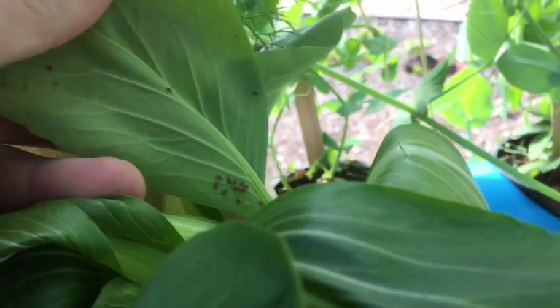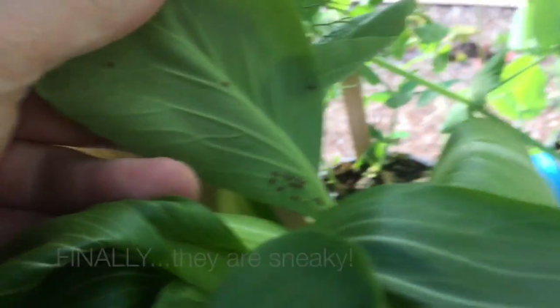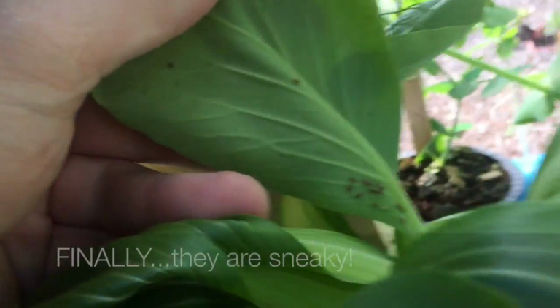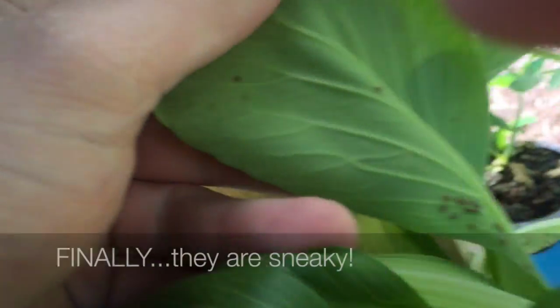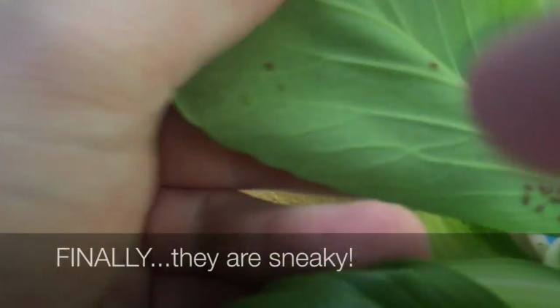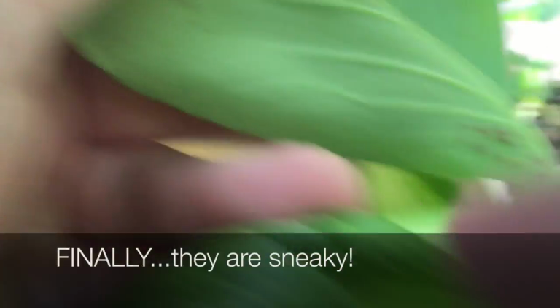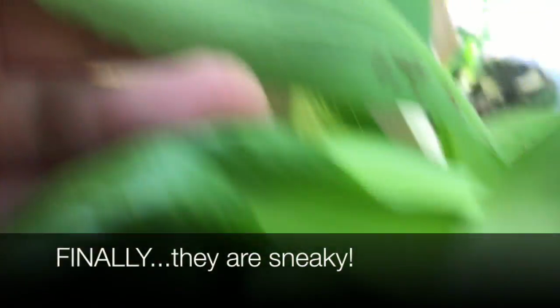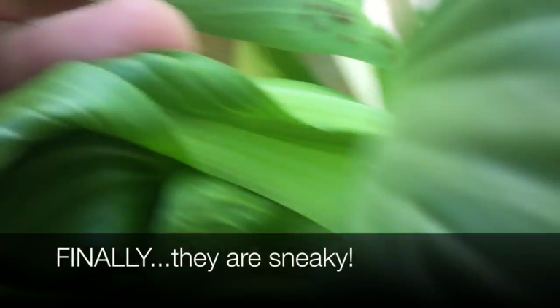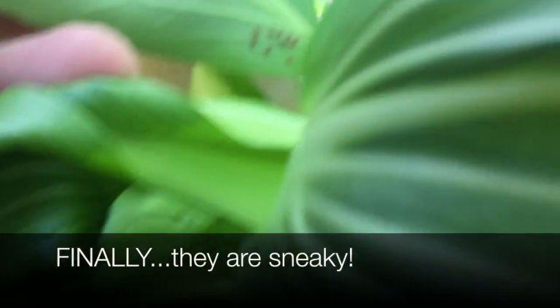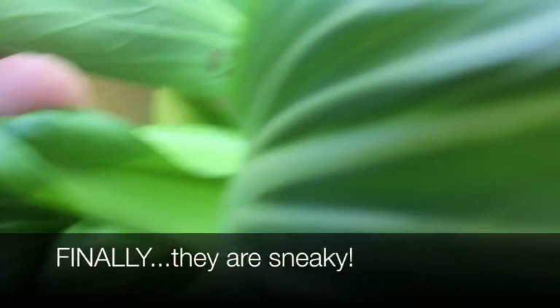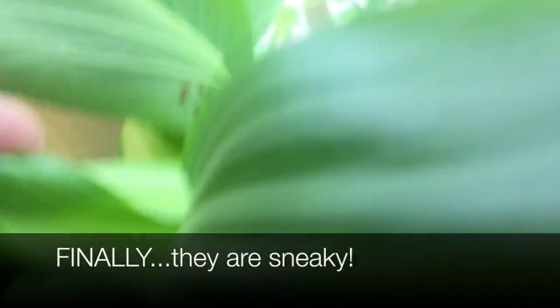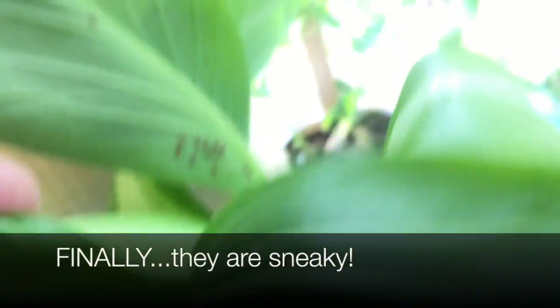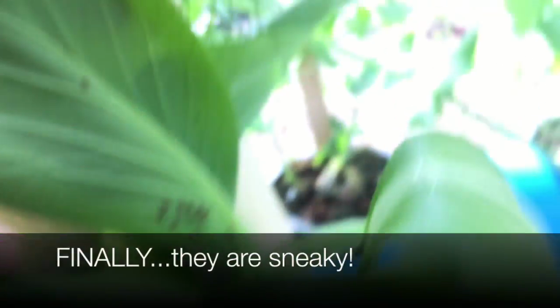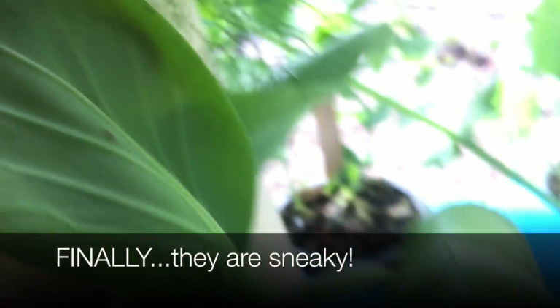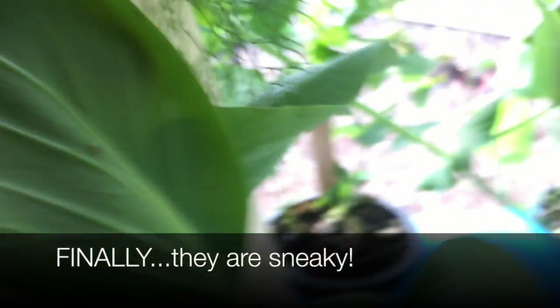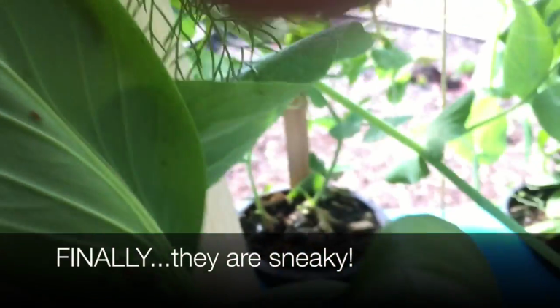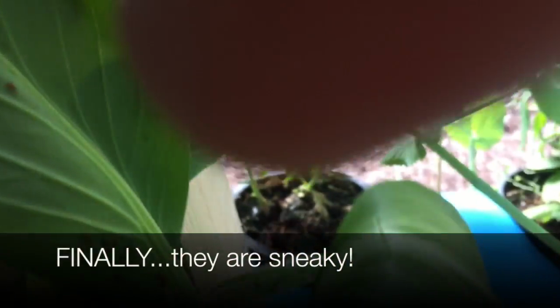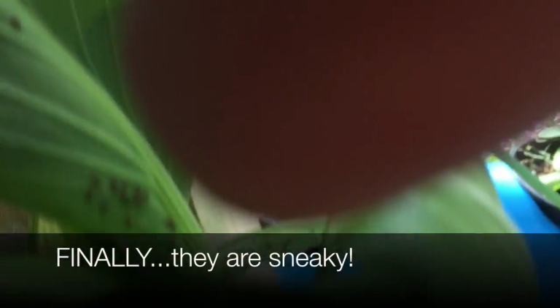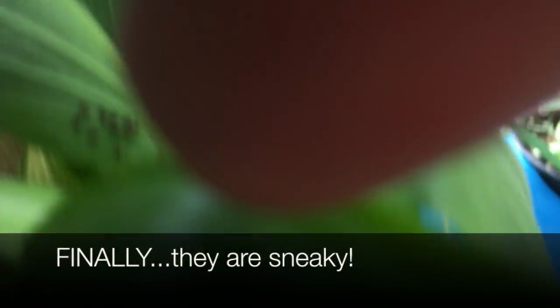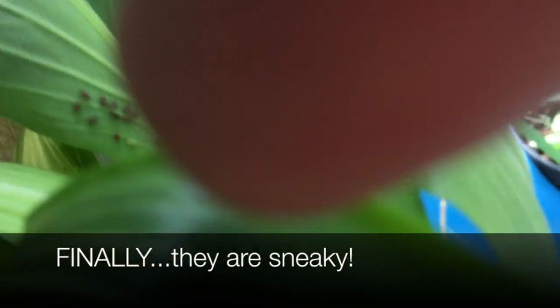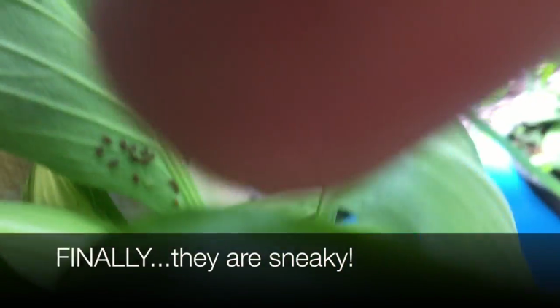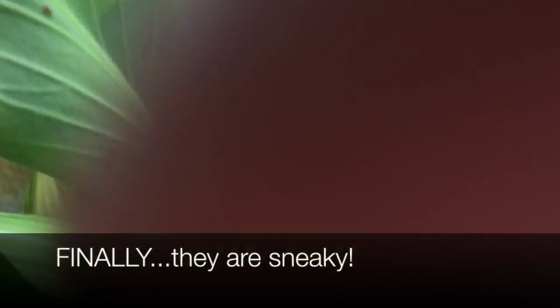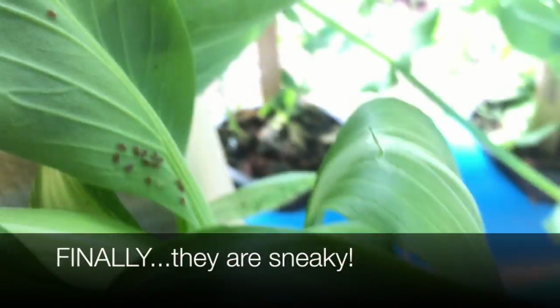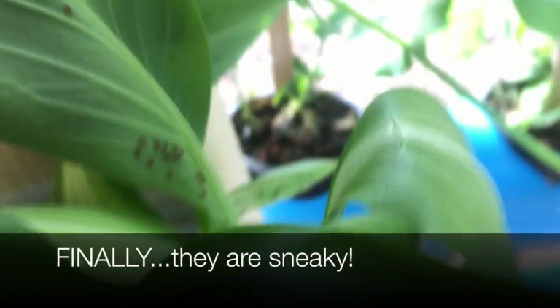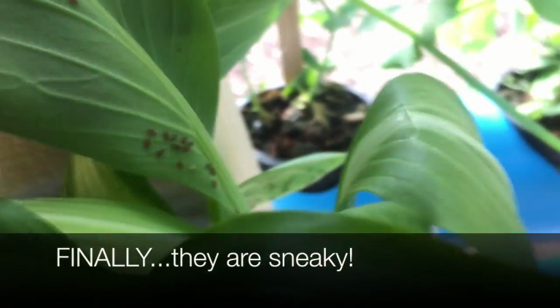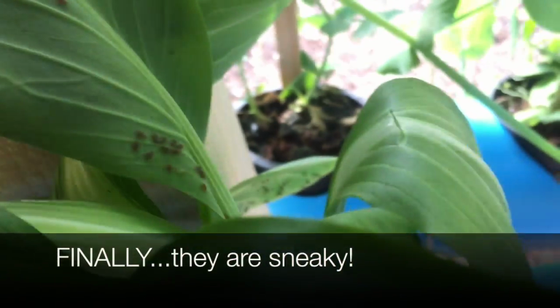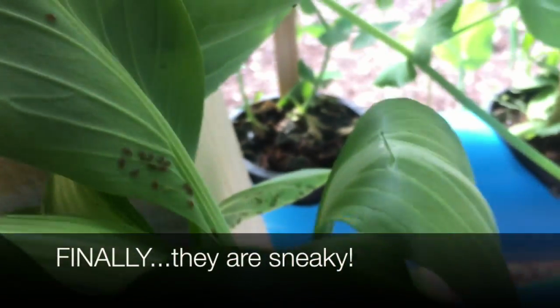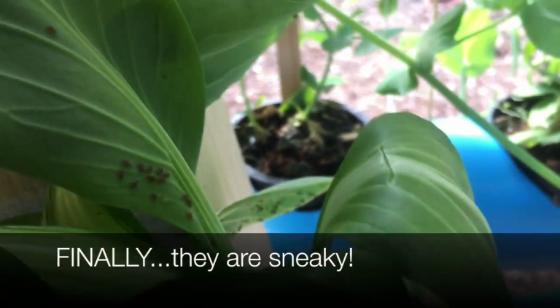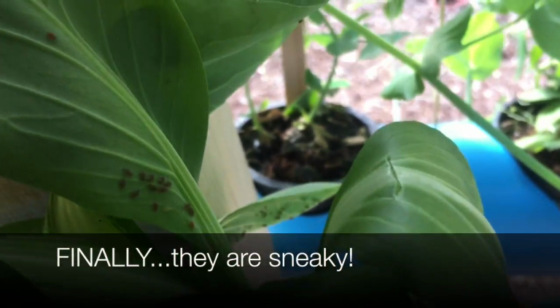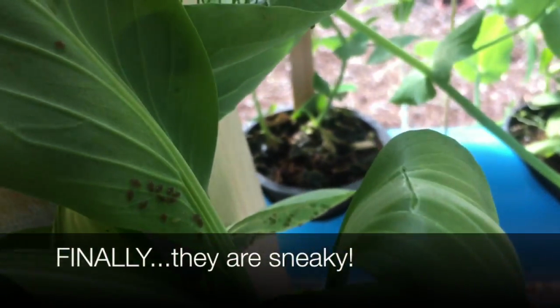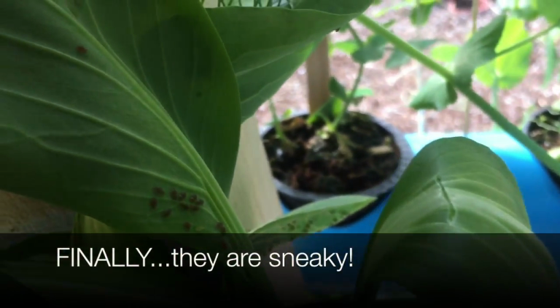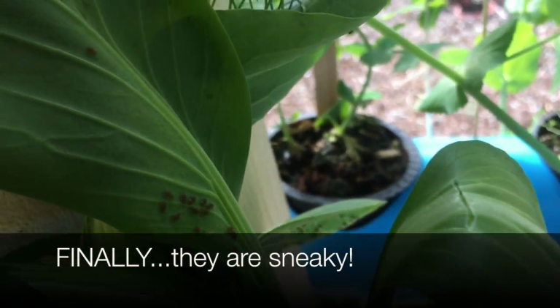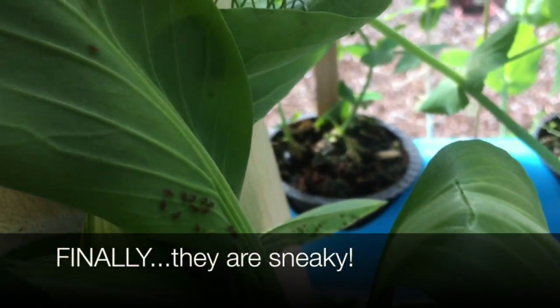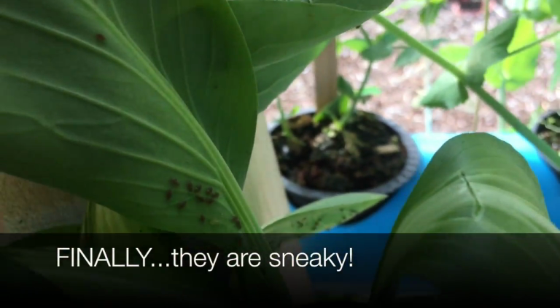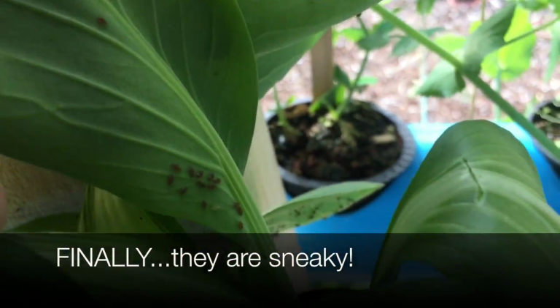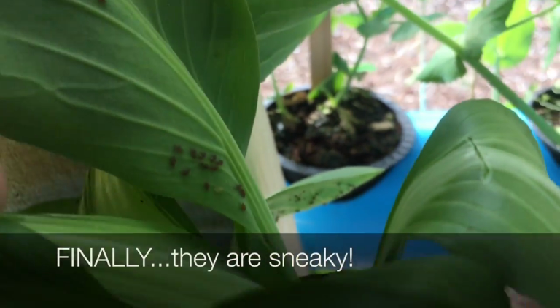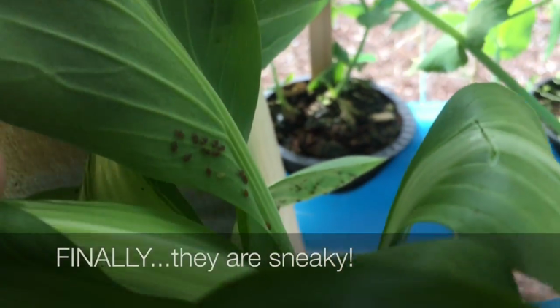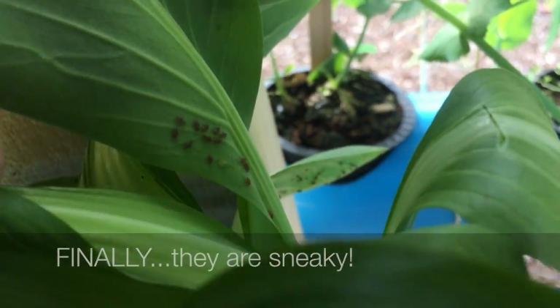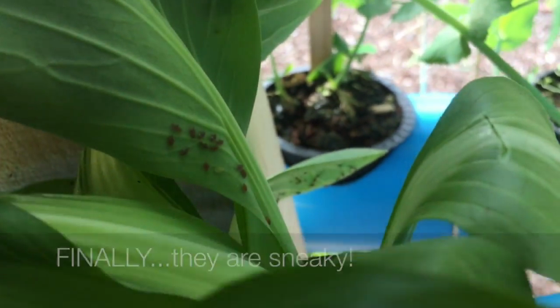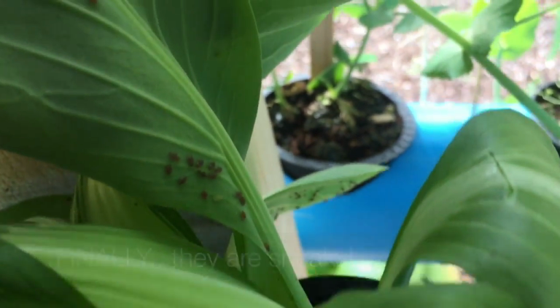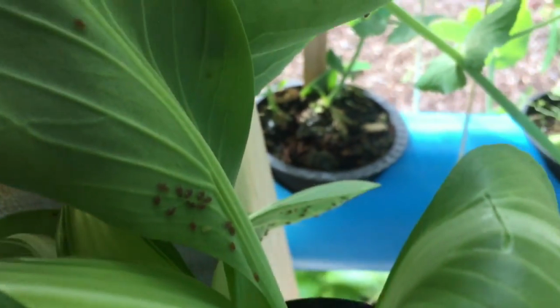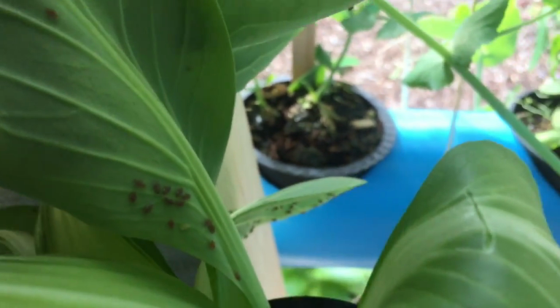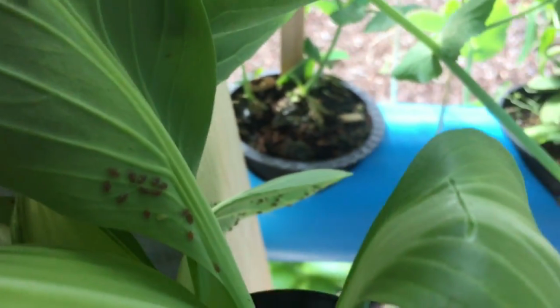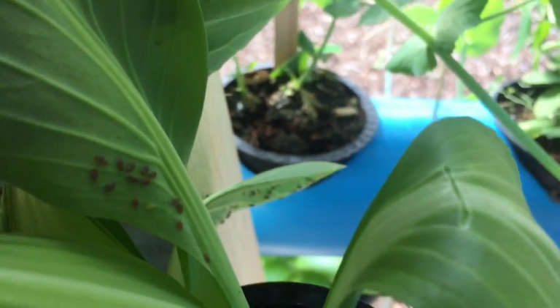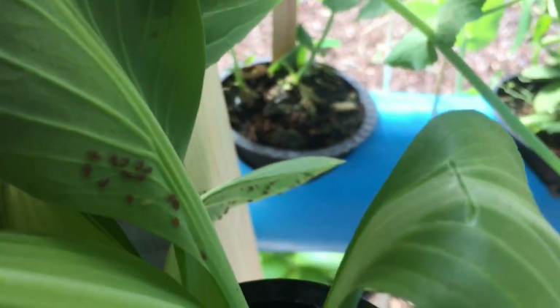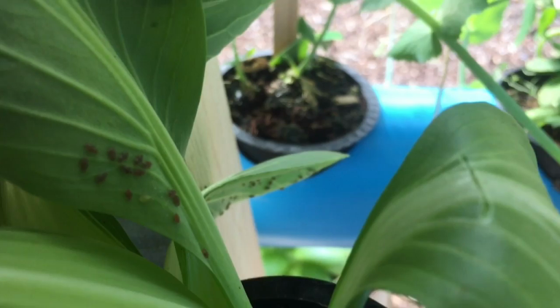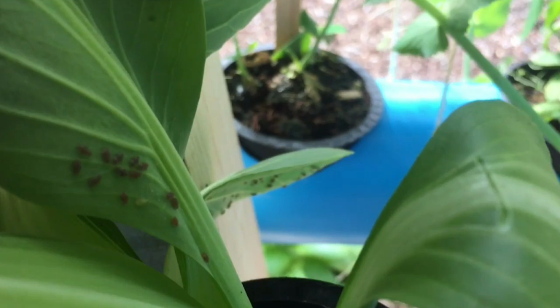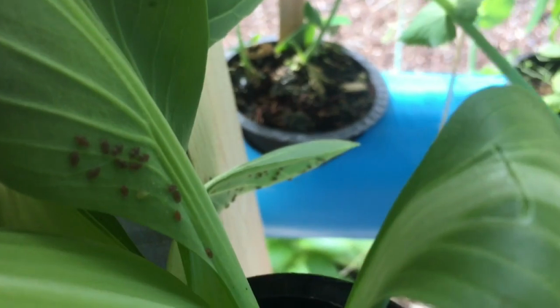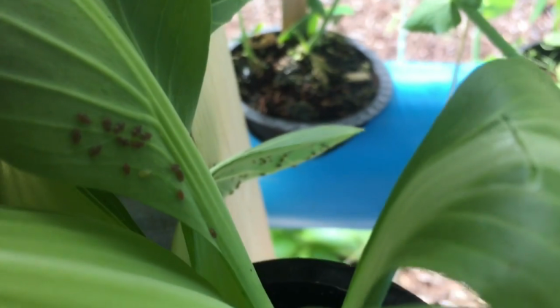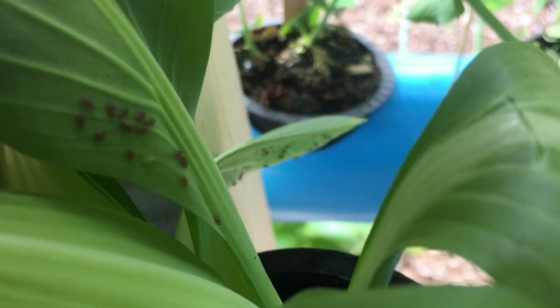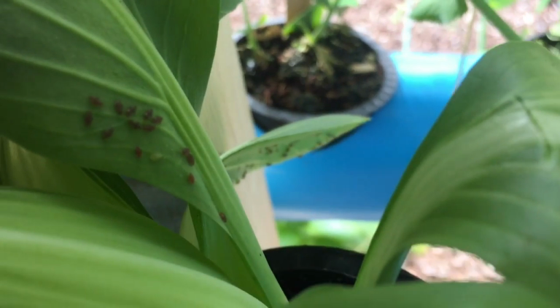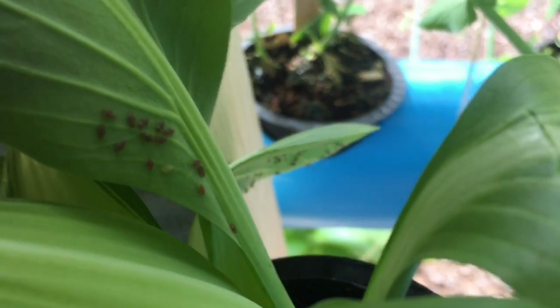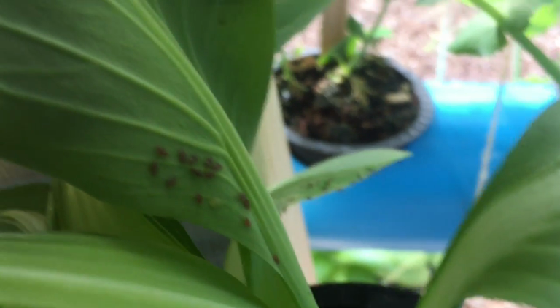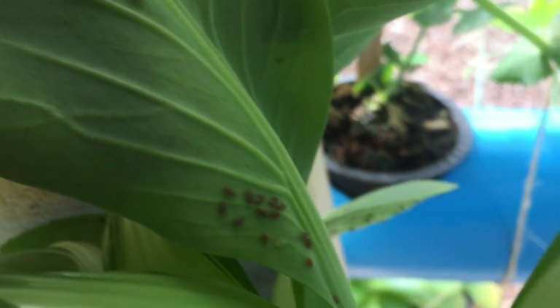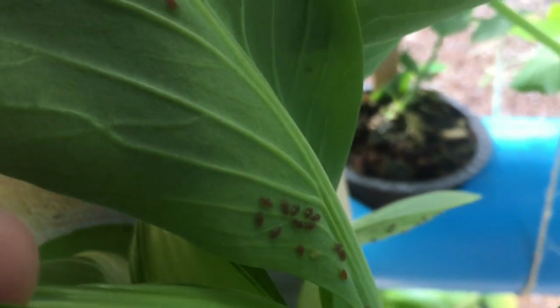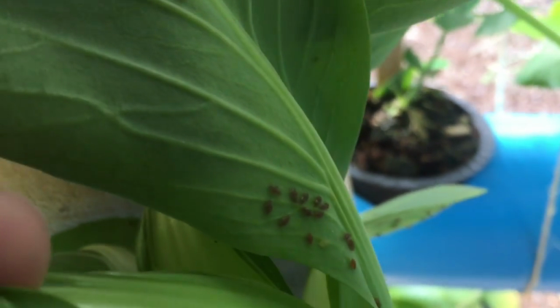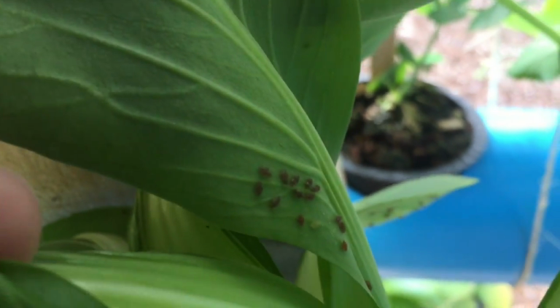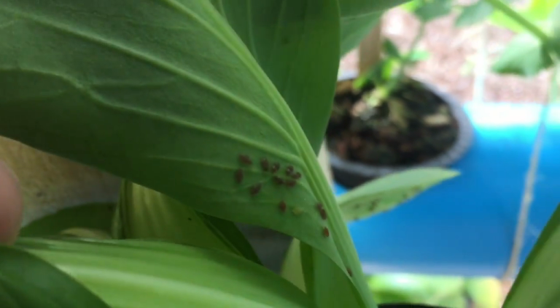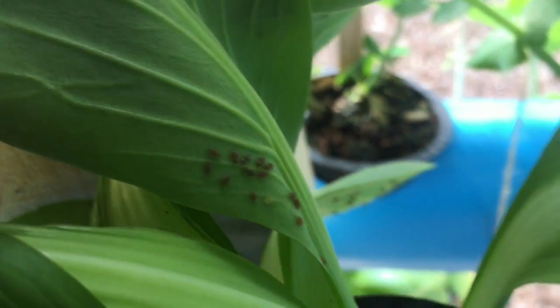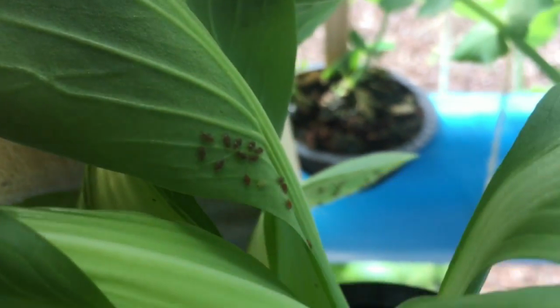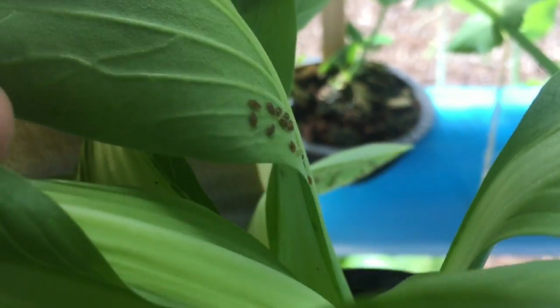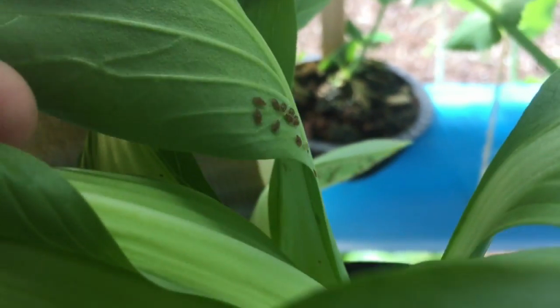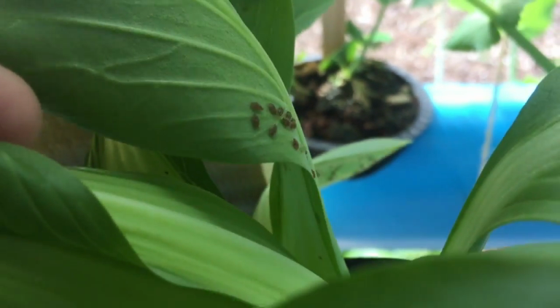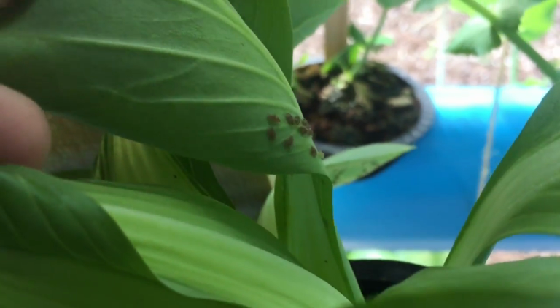These ones are dark — these ones are brown. Those are aphids. You can kind of see them on the leaf in the back and on those.